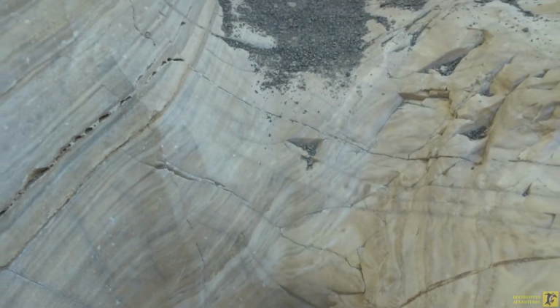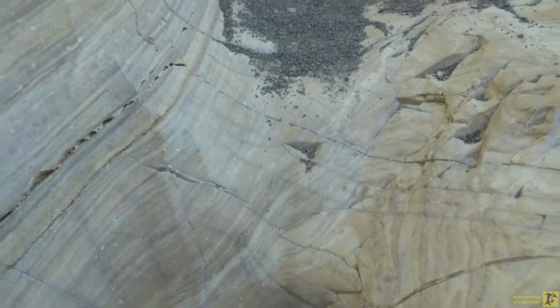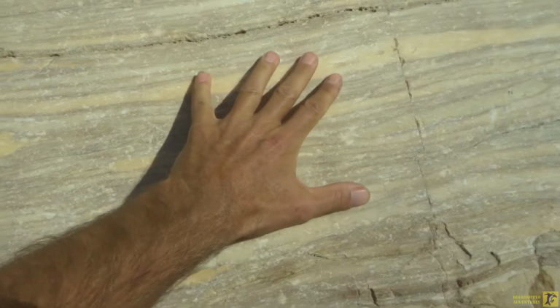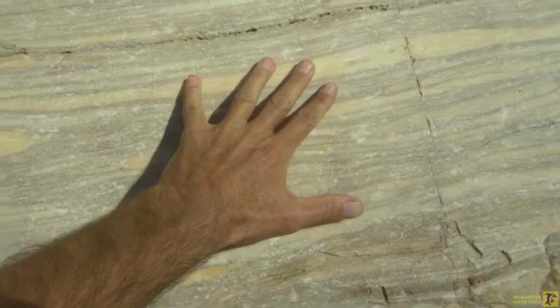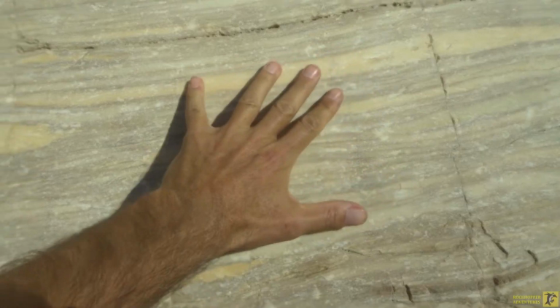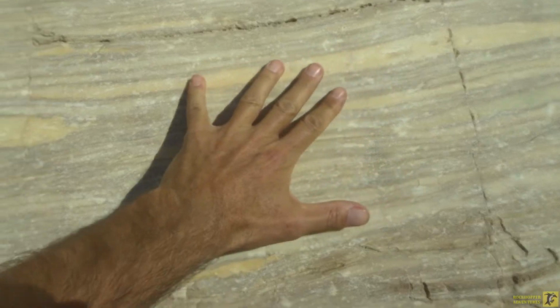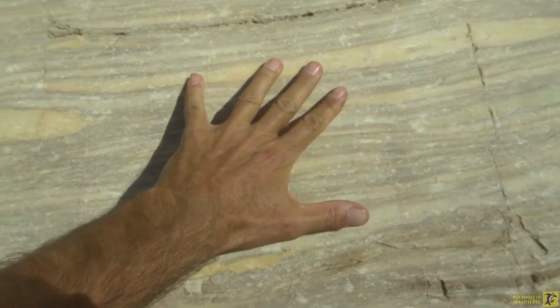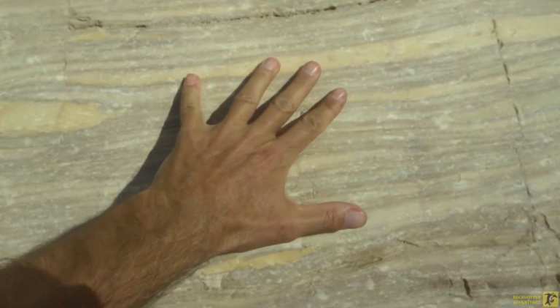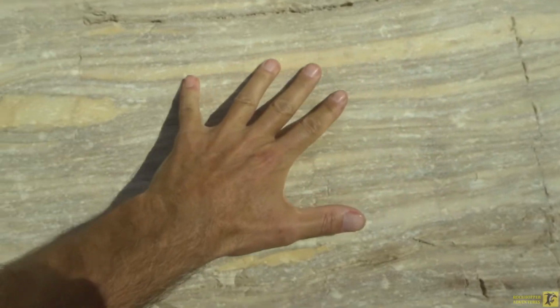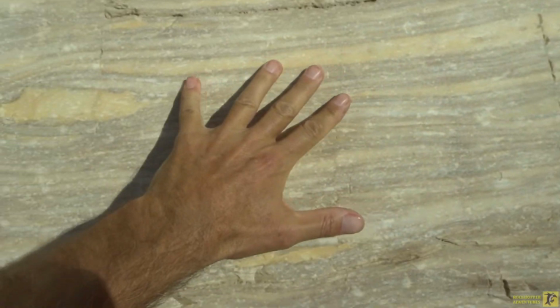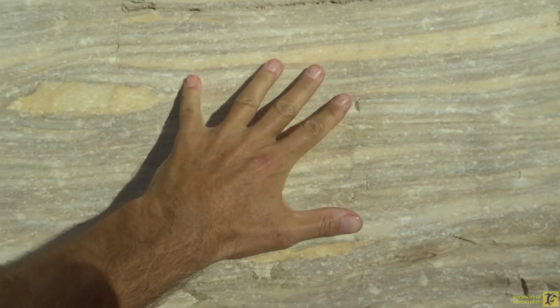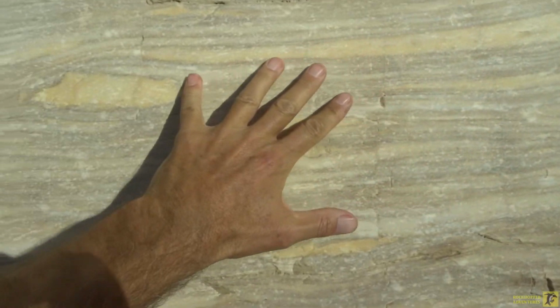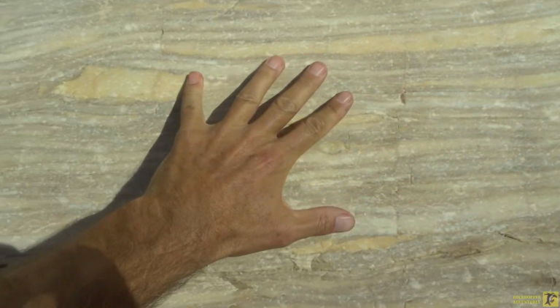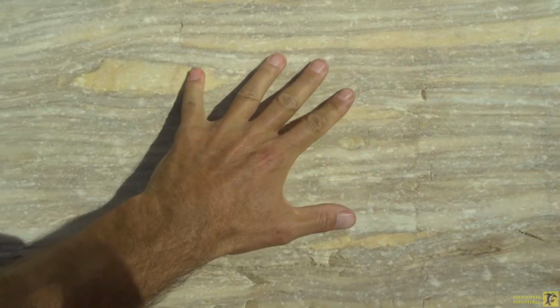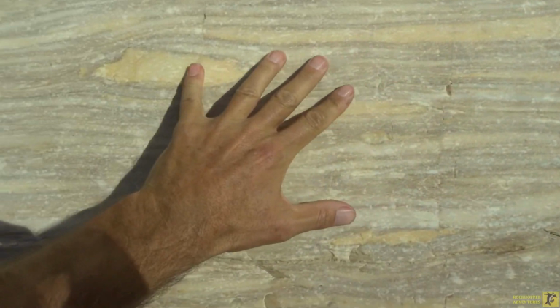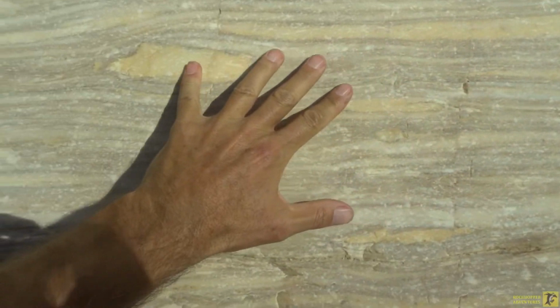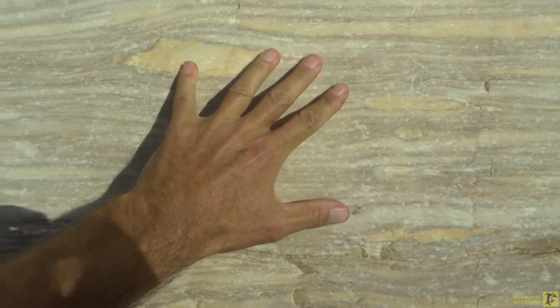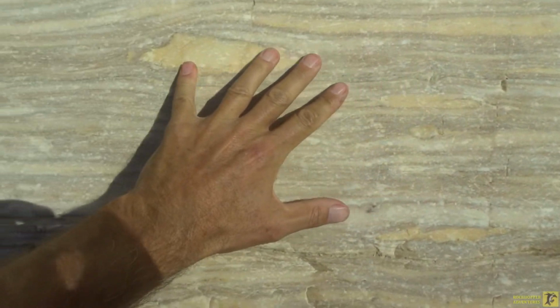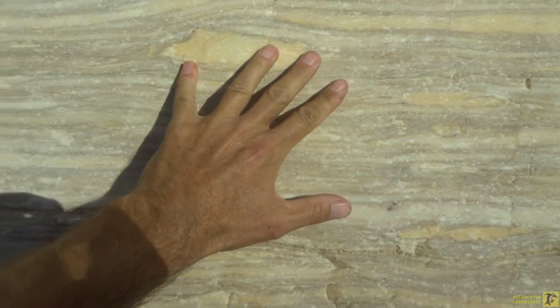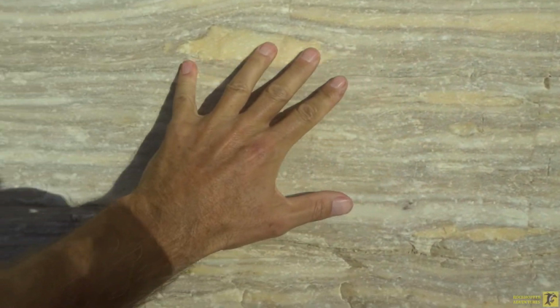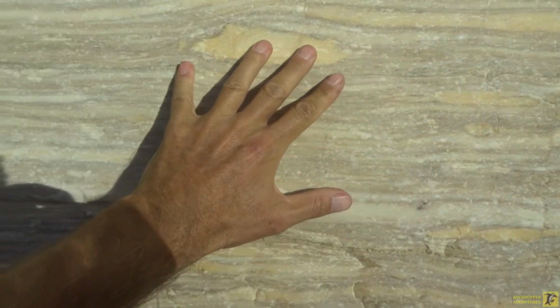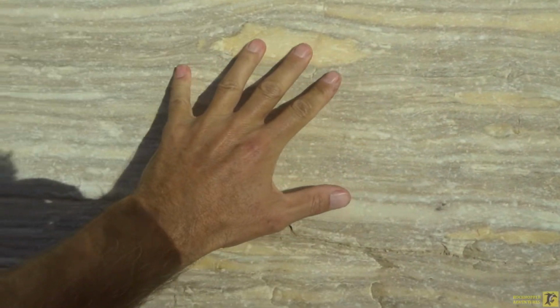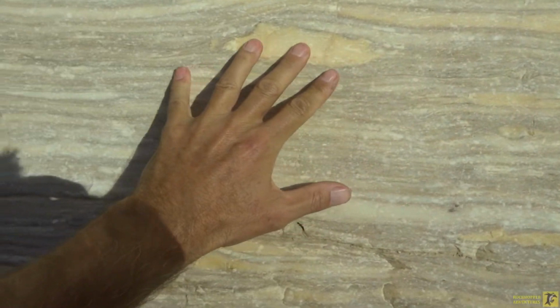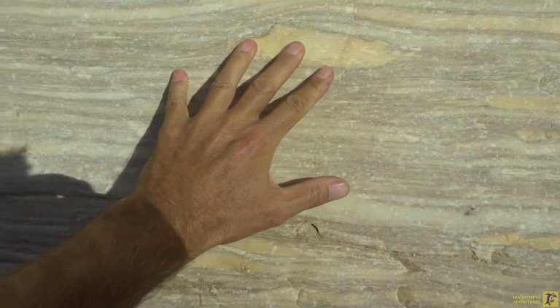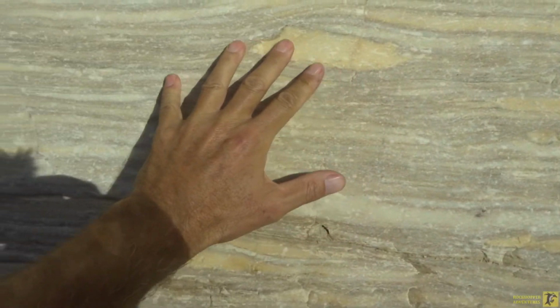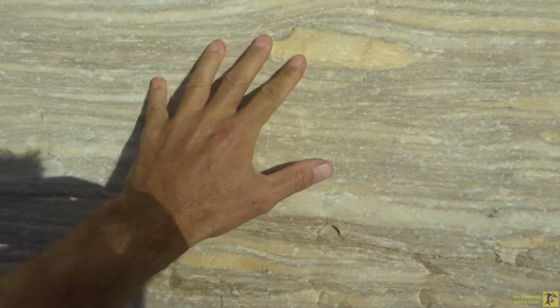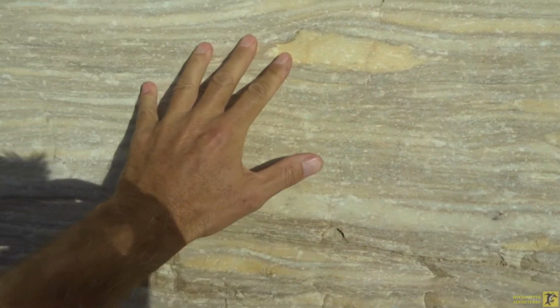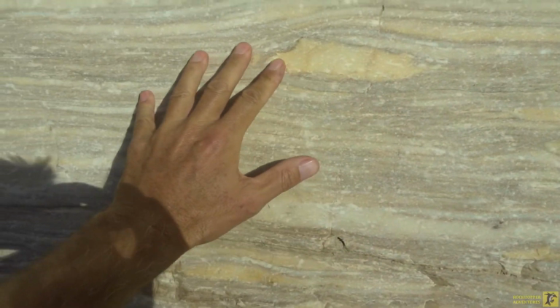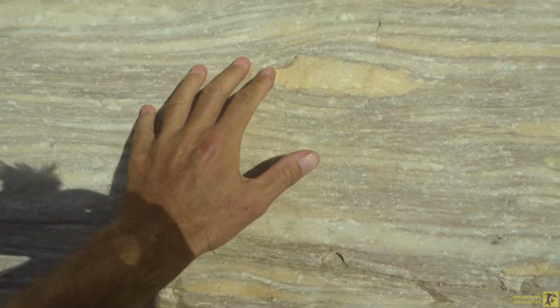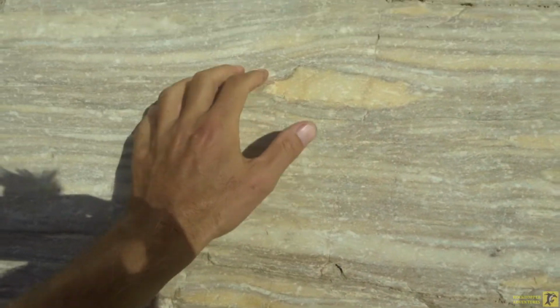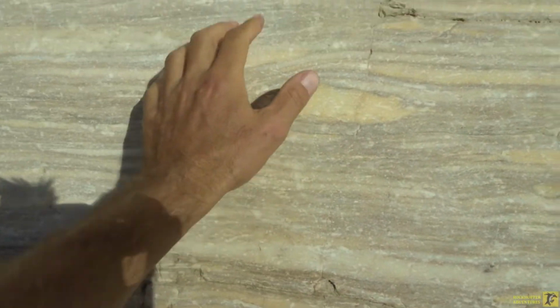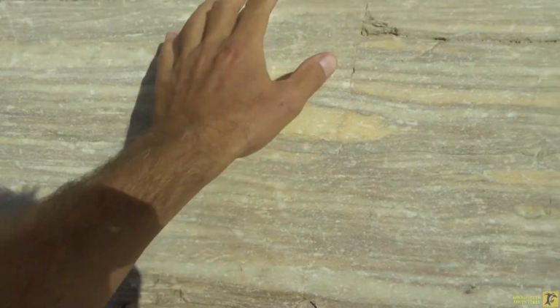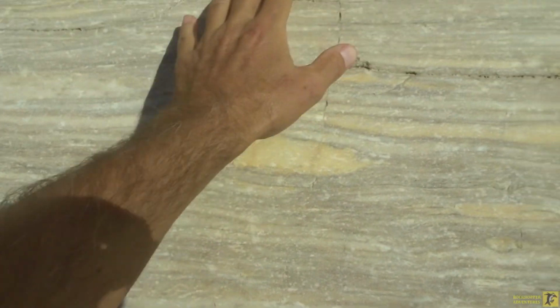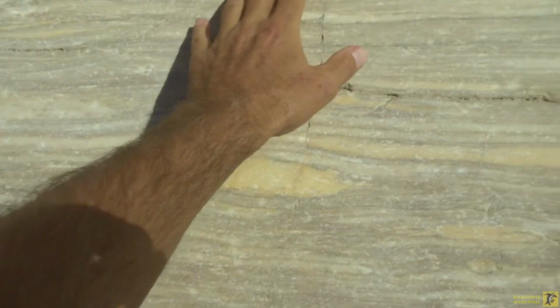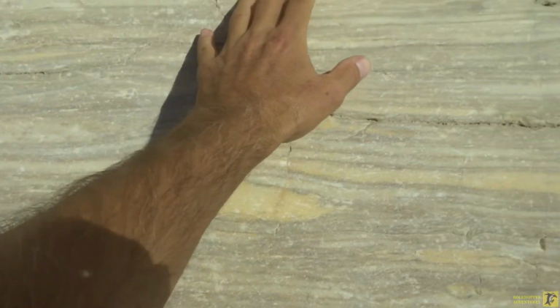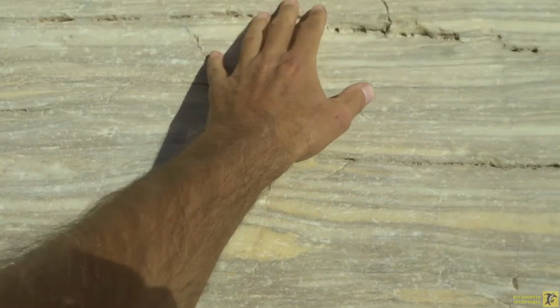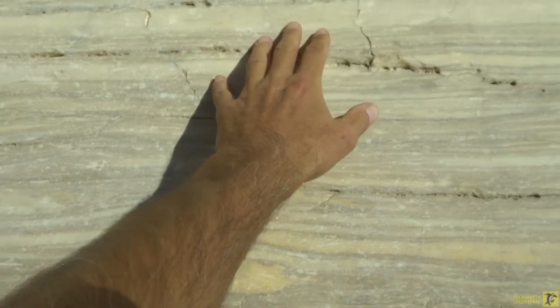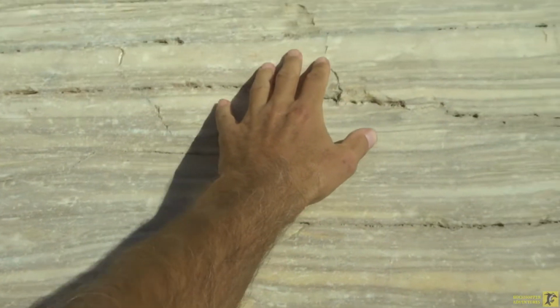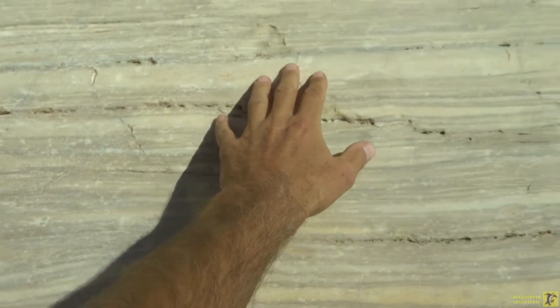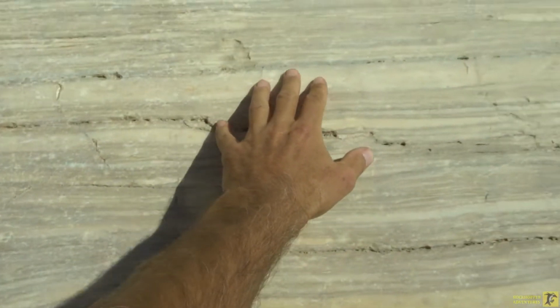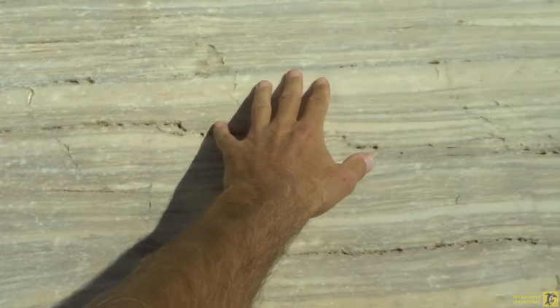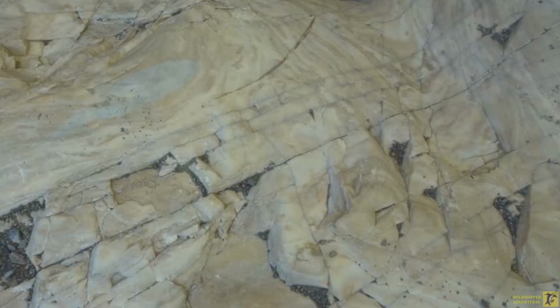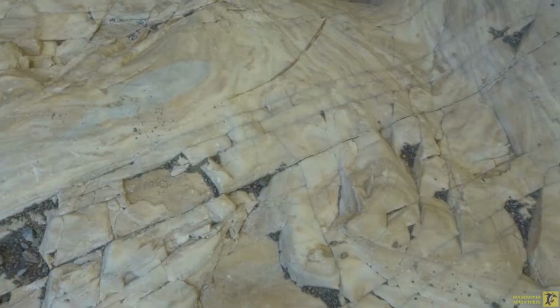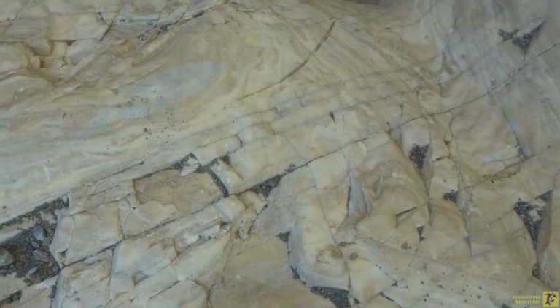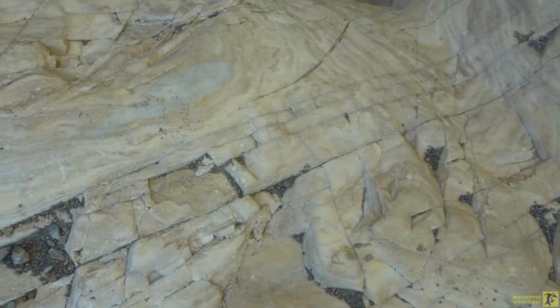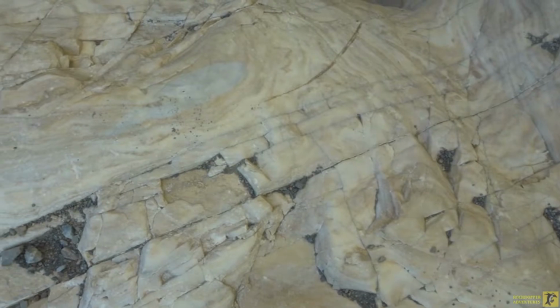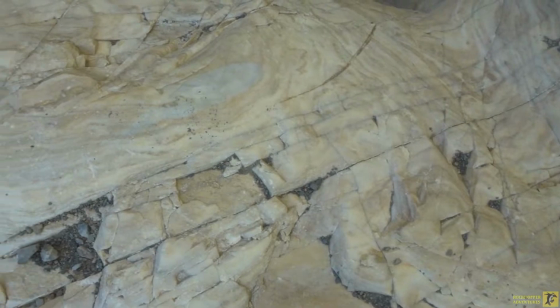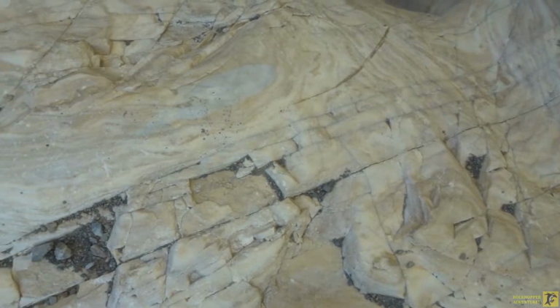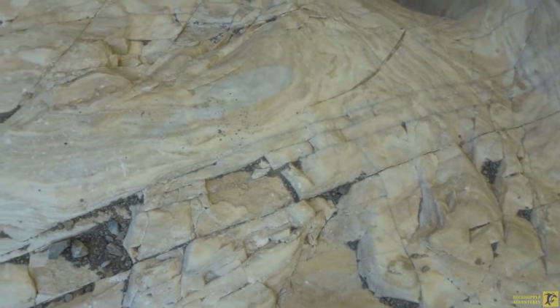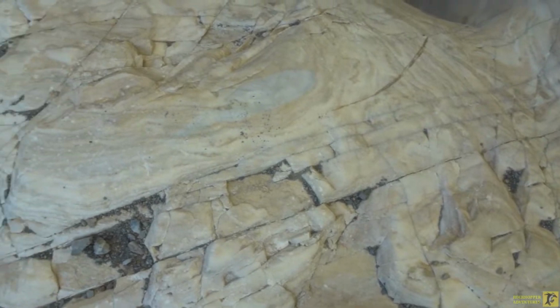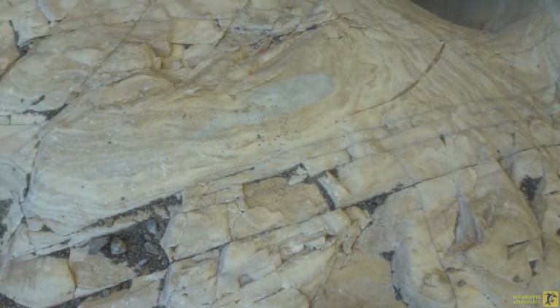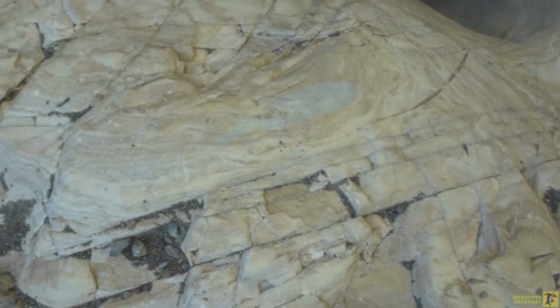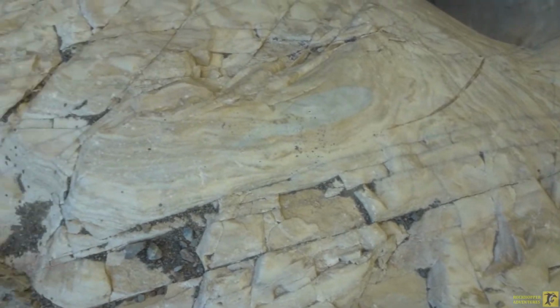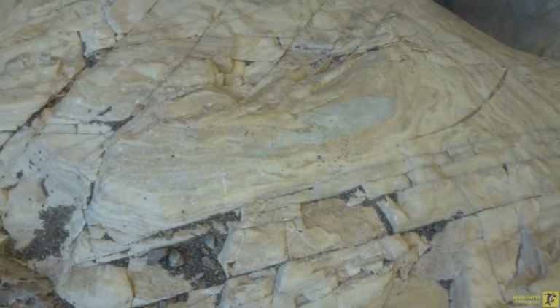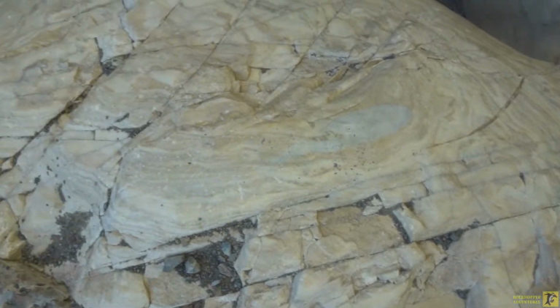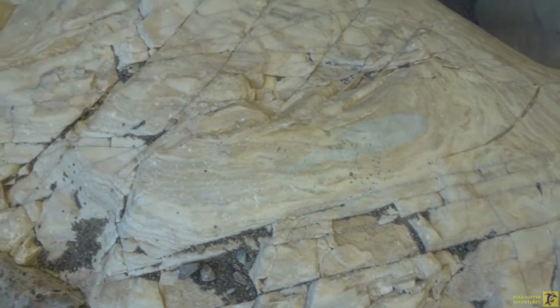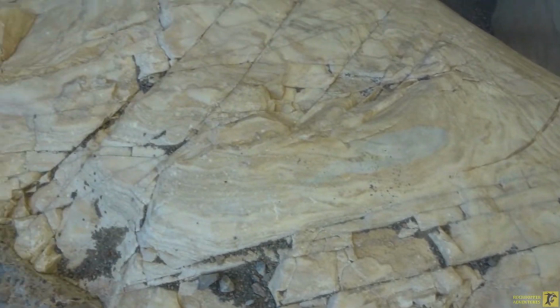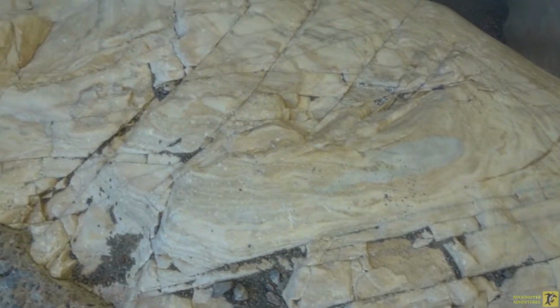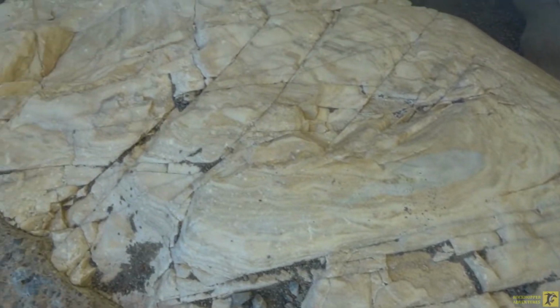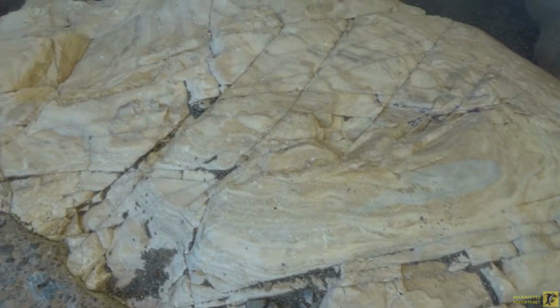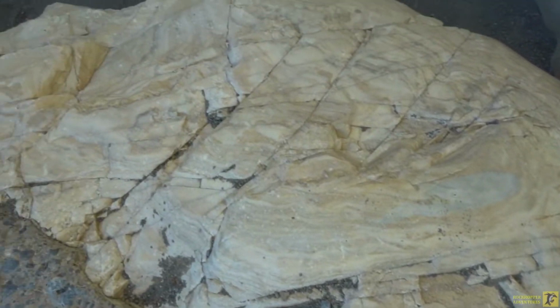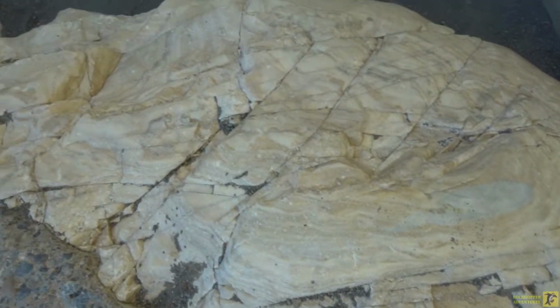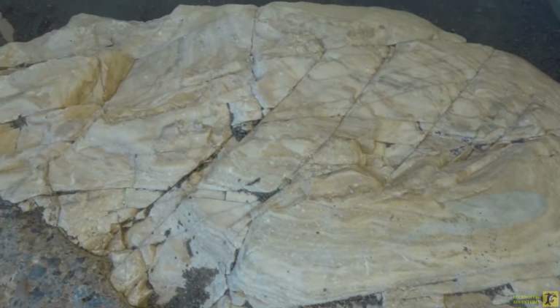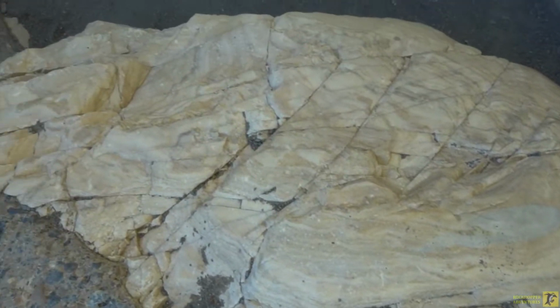That is some mighty smooth stone right there and this looks just like marble as well.